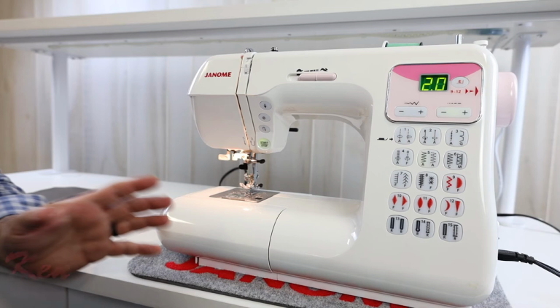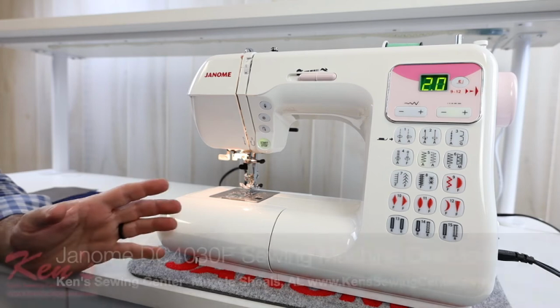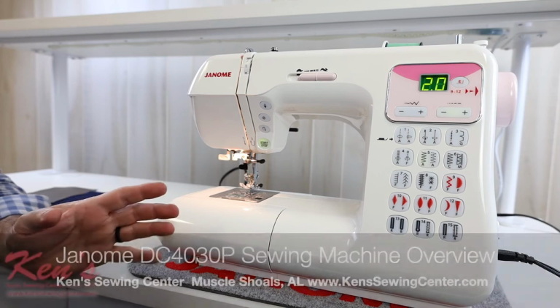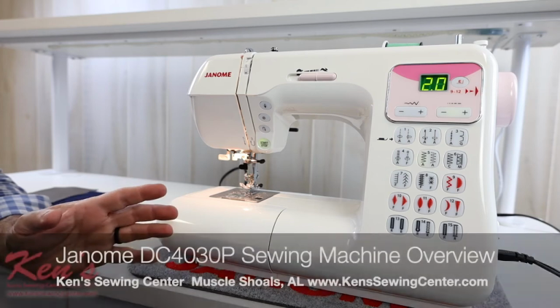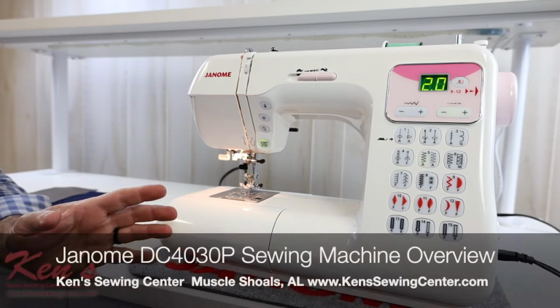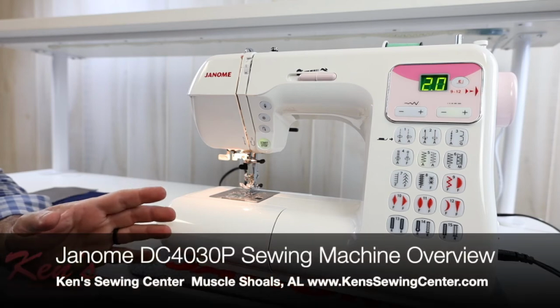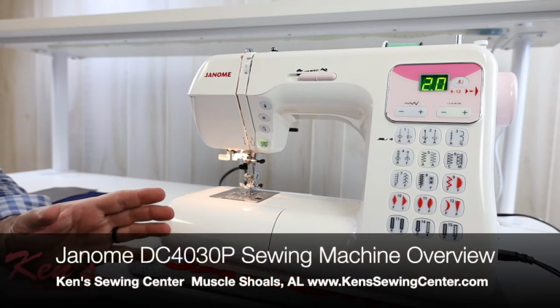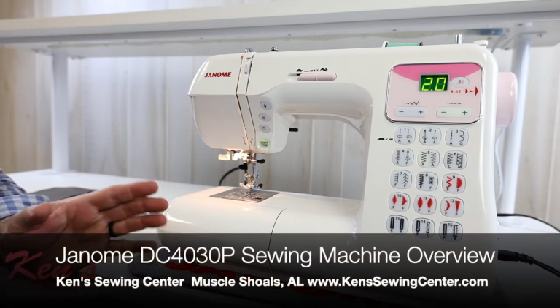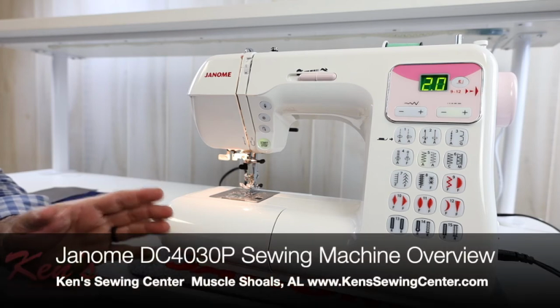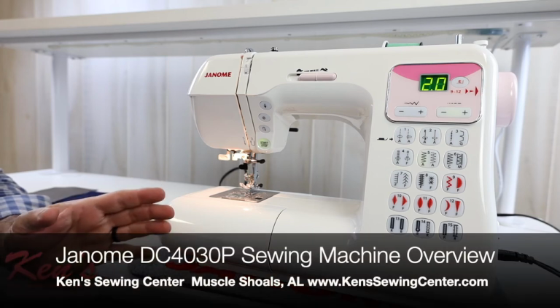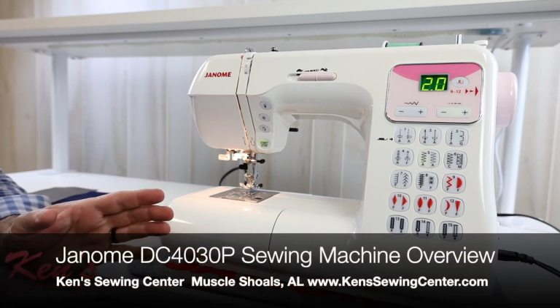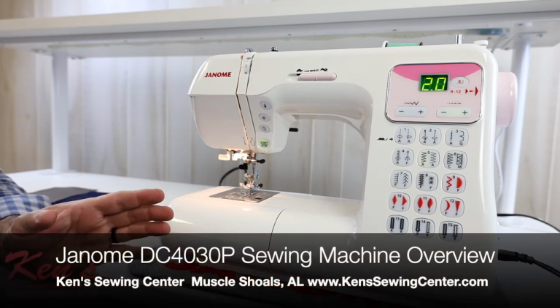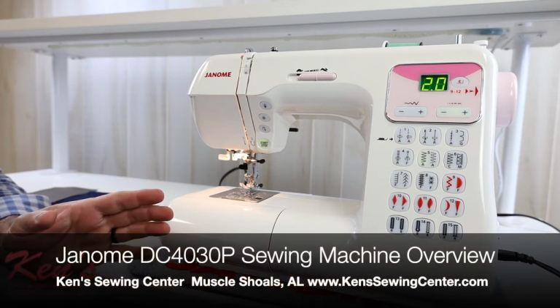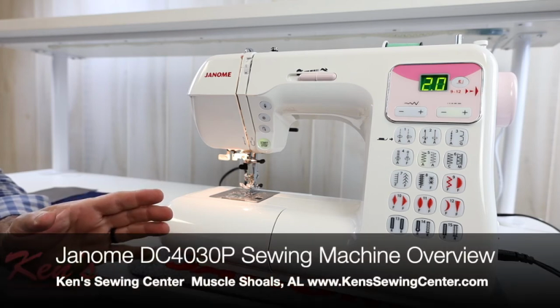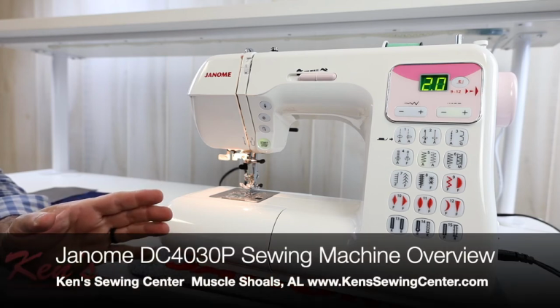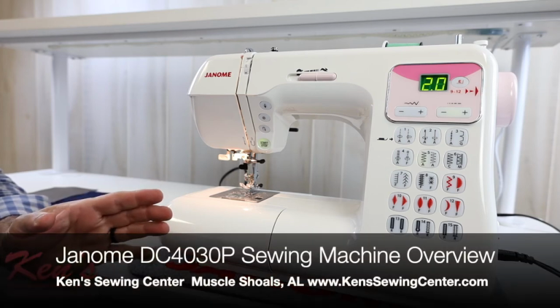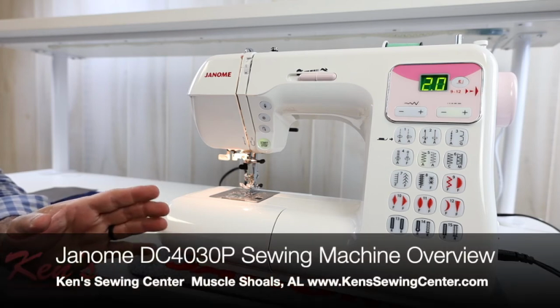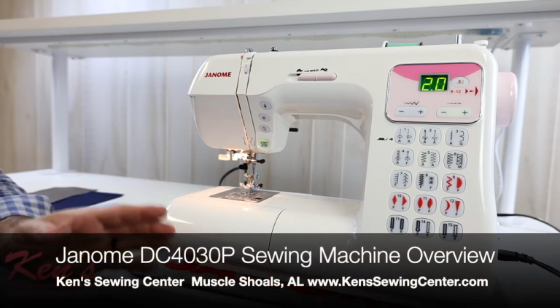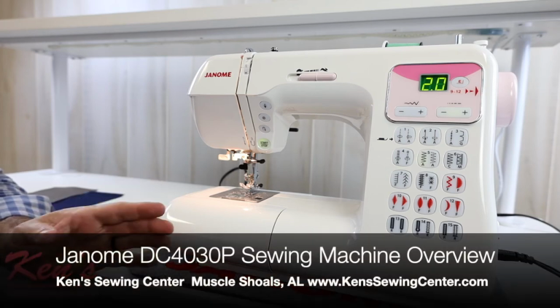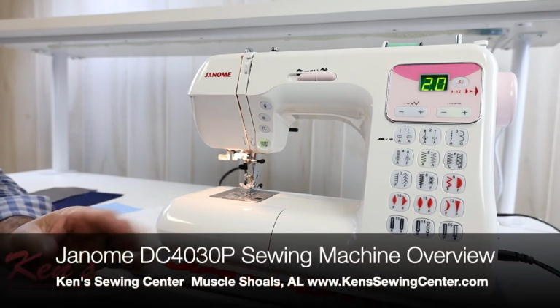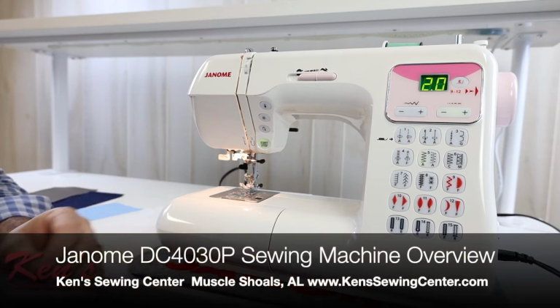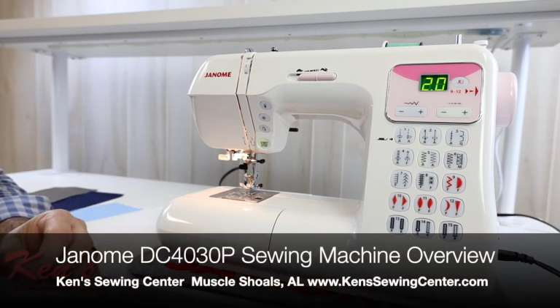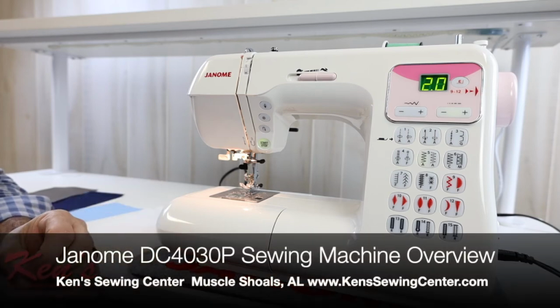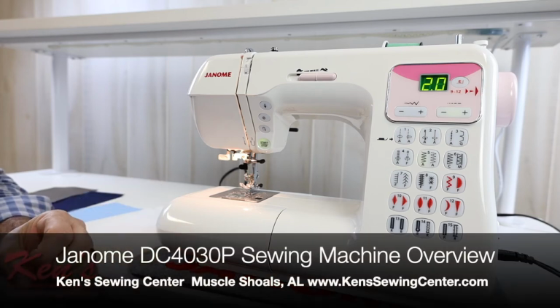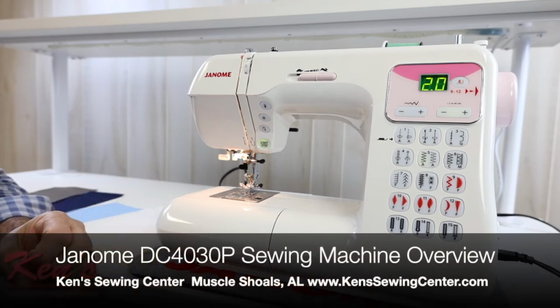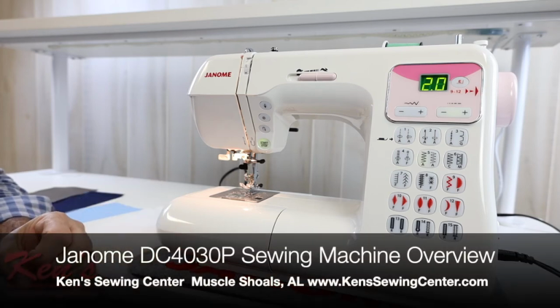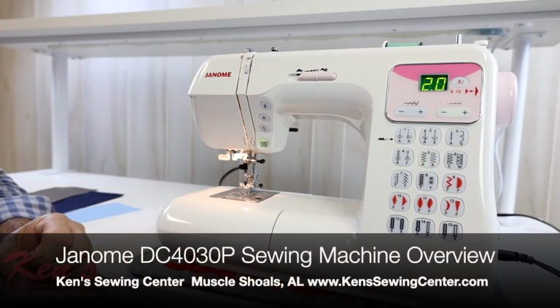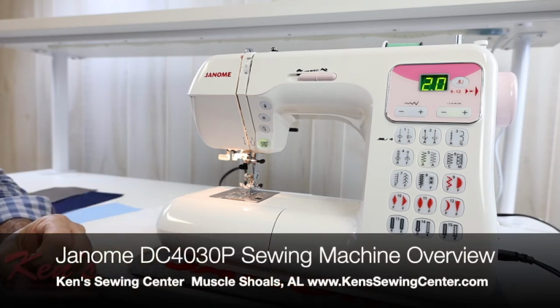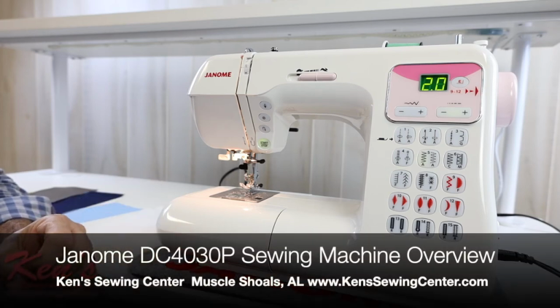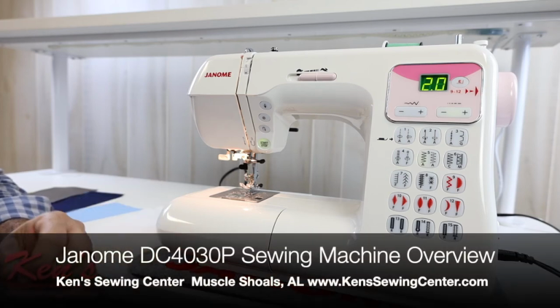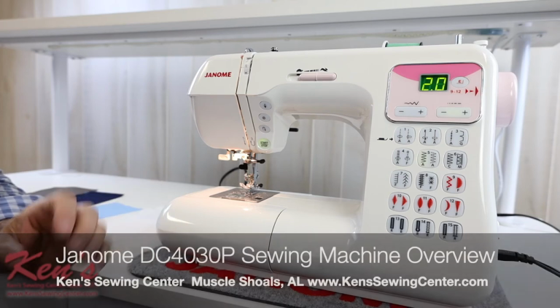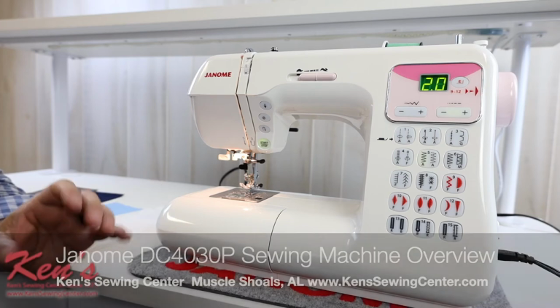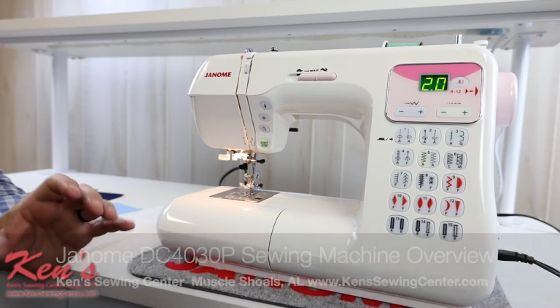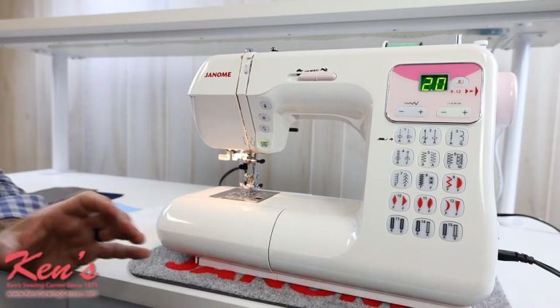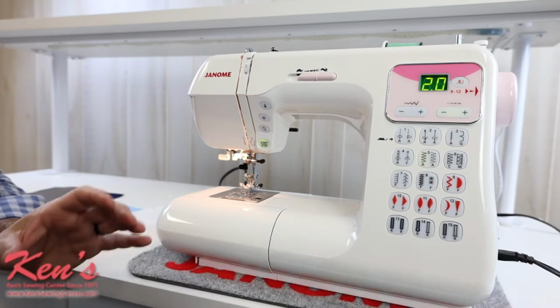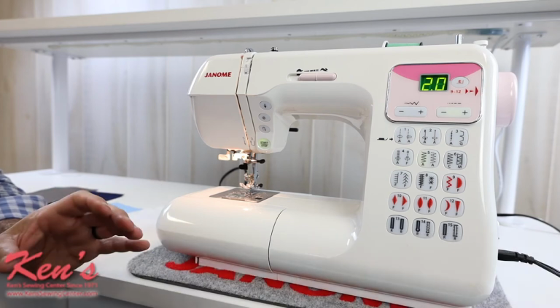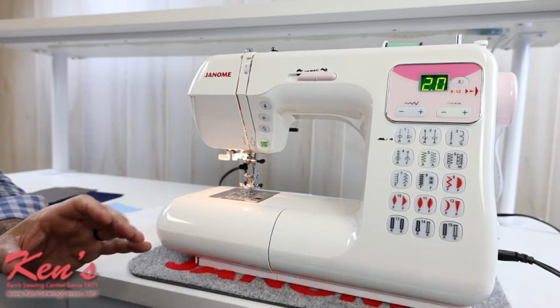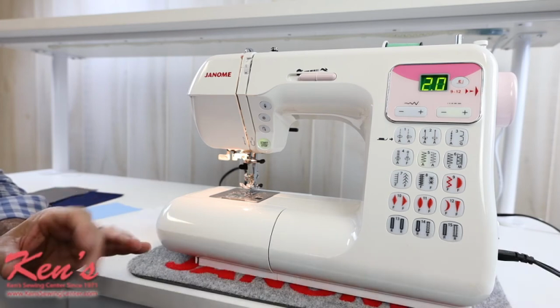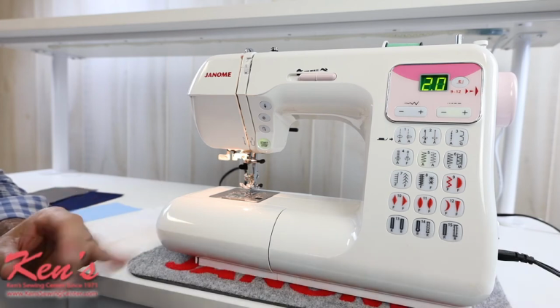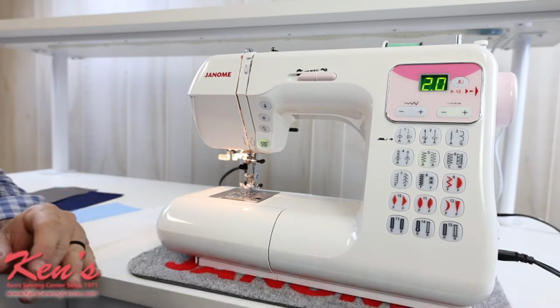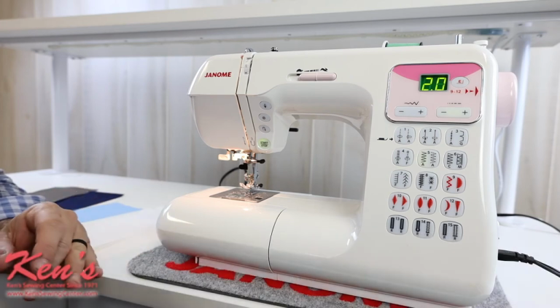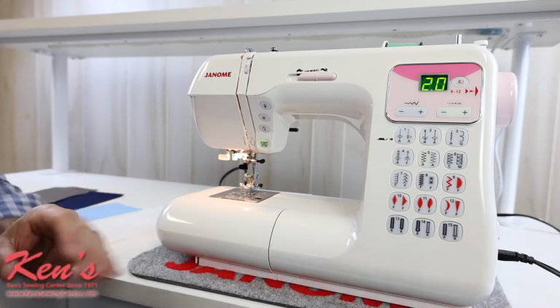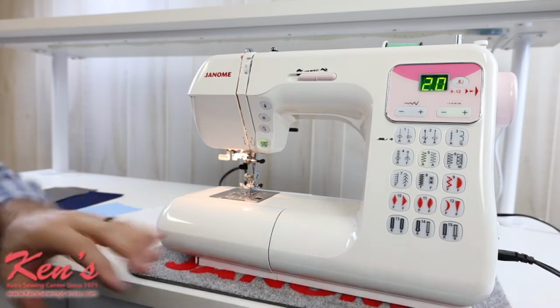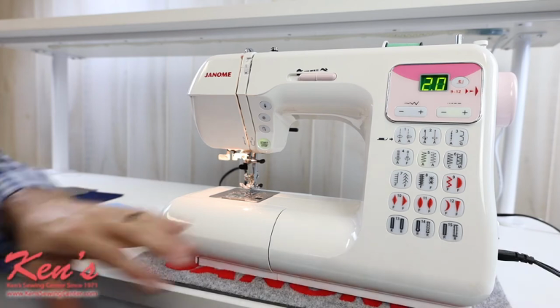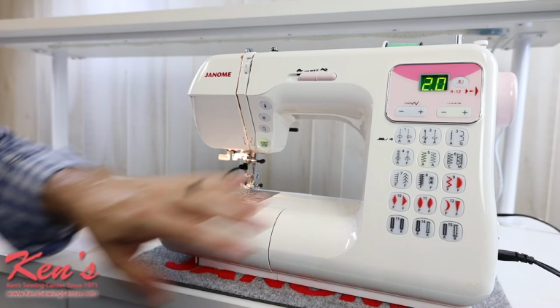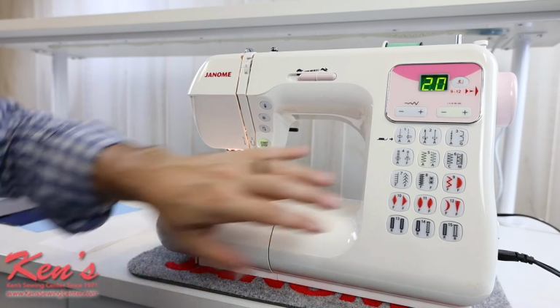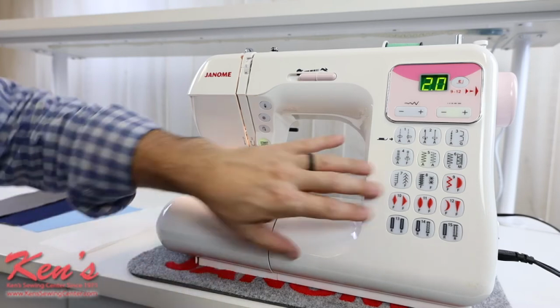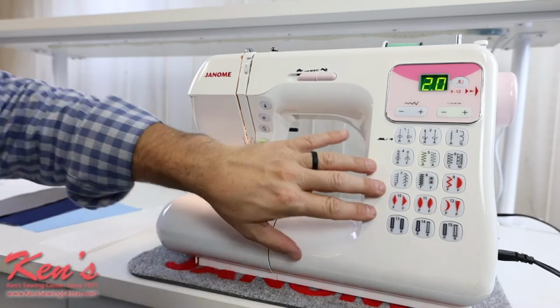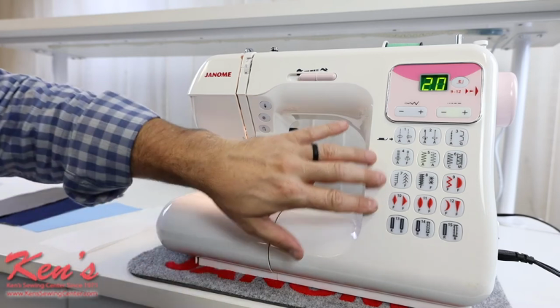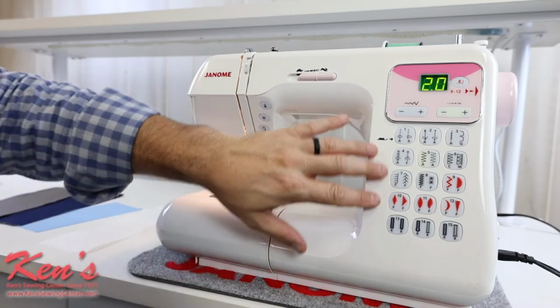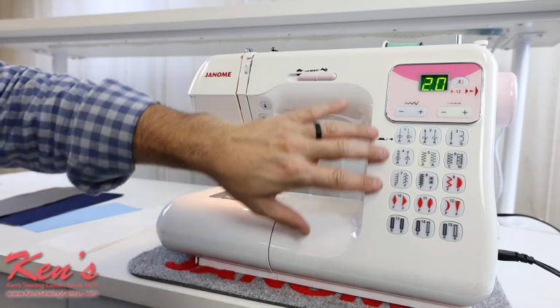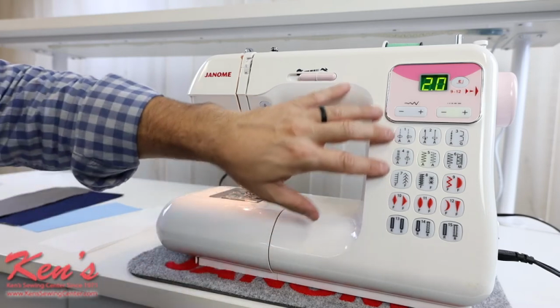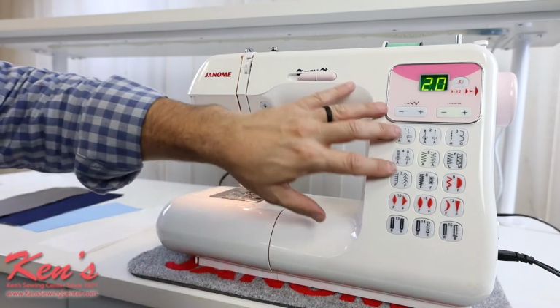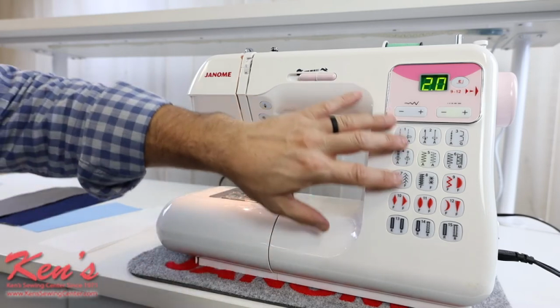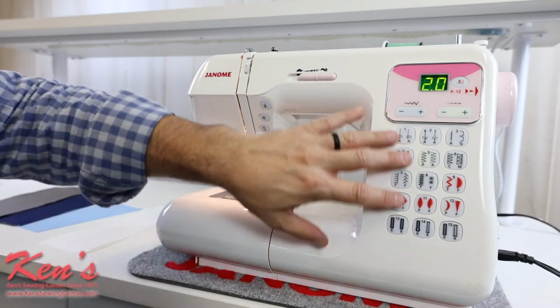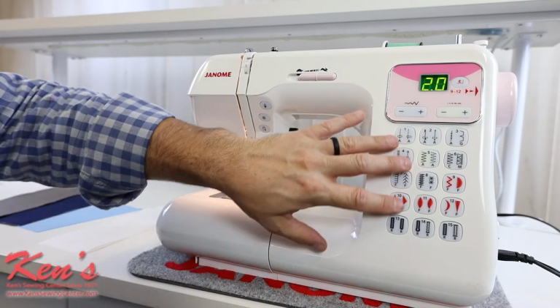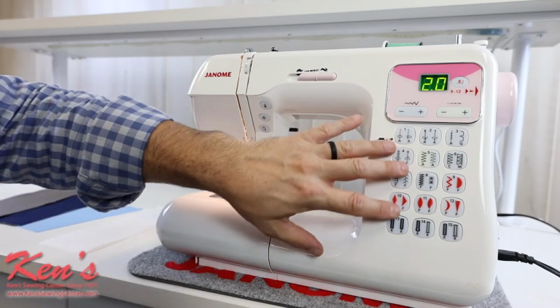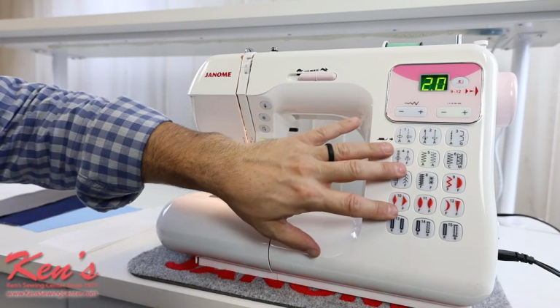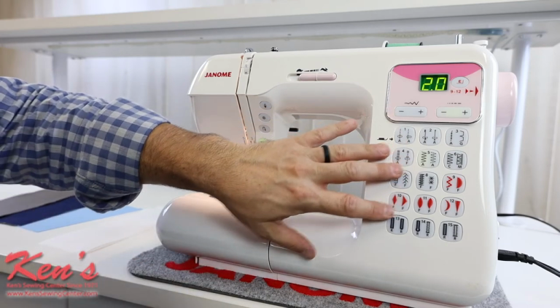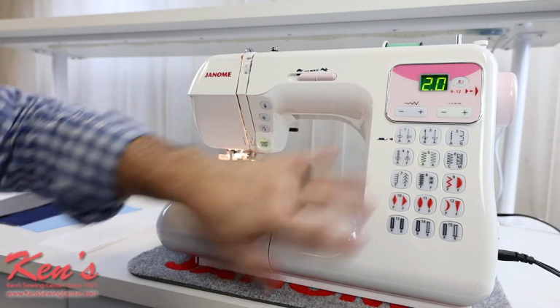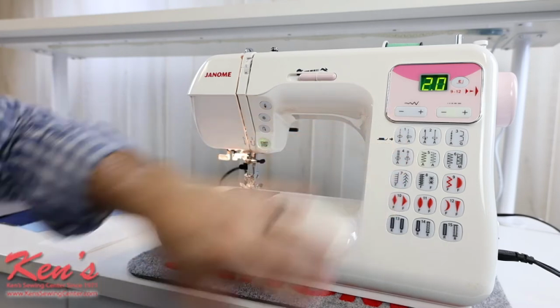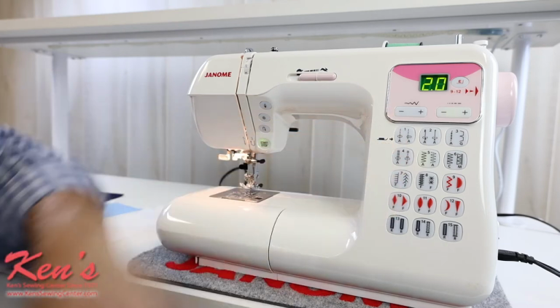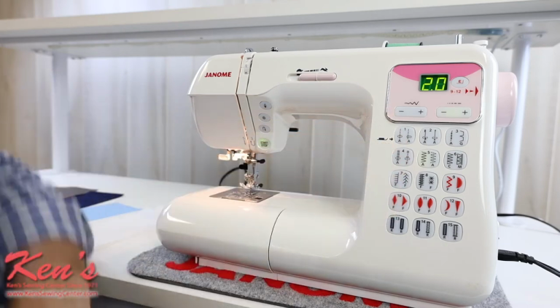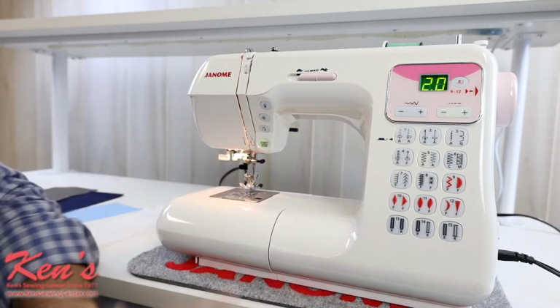In this video, I want to talk to you about the Janome 4030P. This particular machine will give you 30 of the most popular stitches built in.